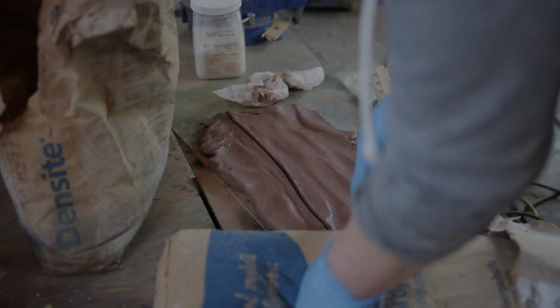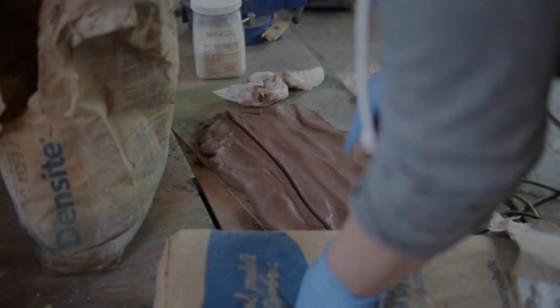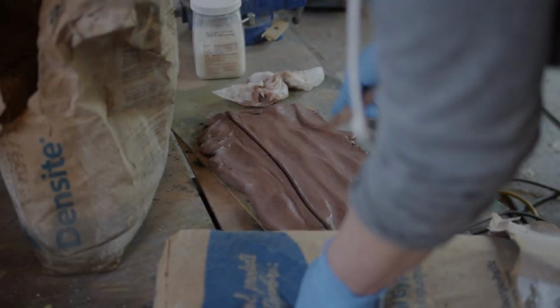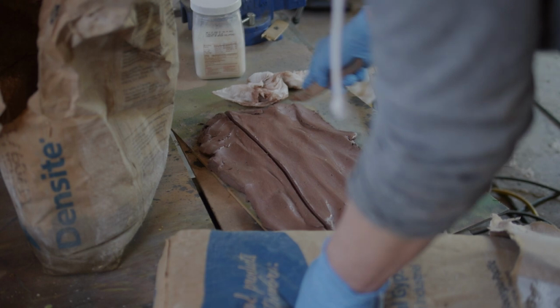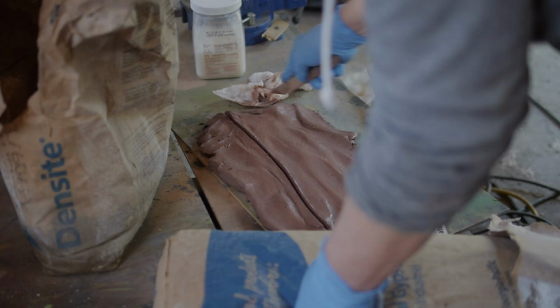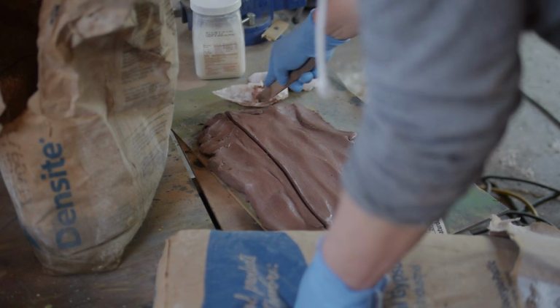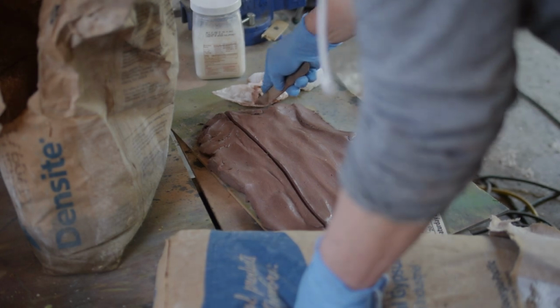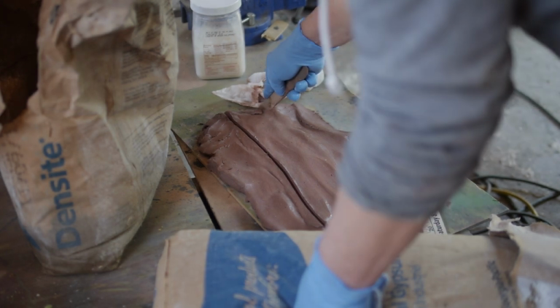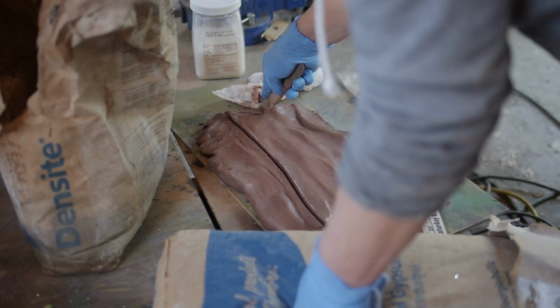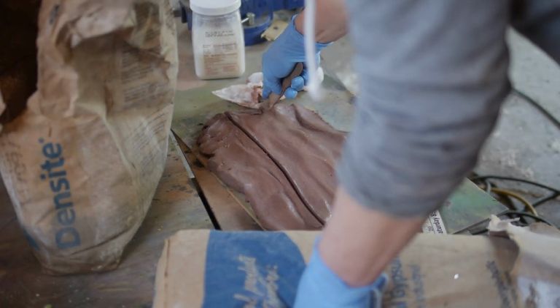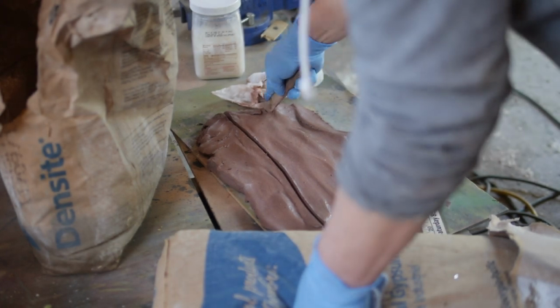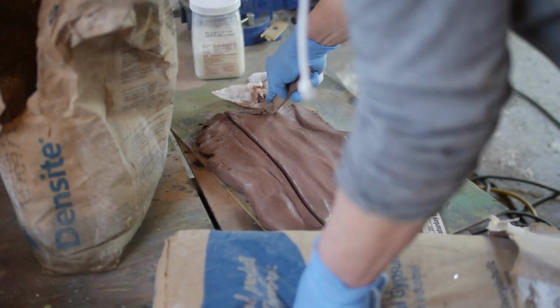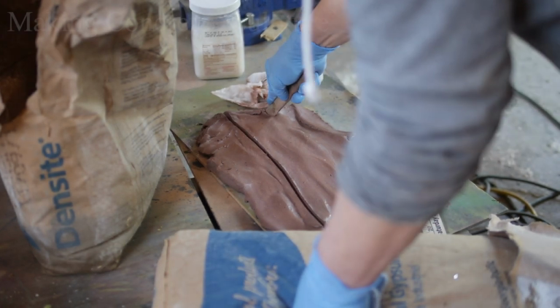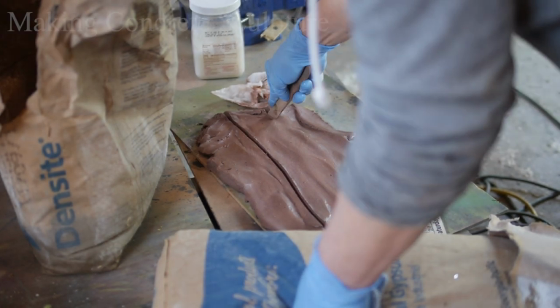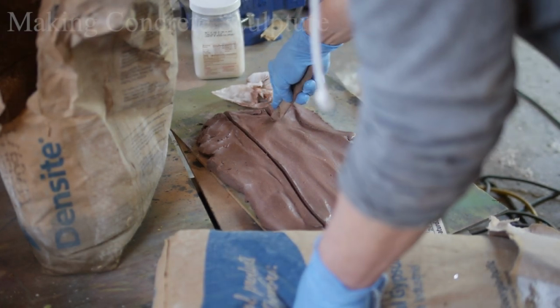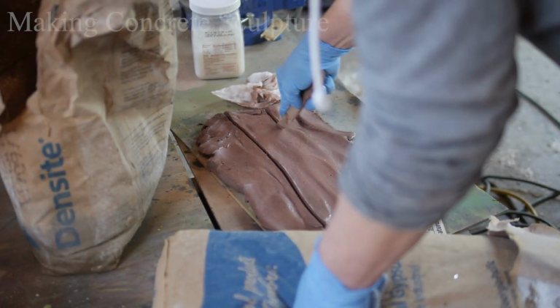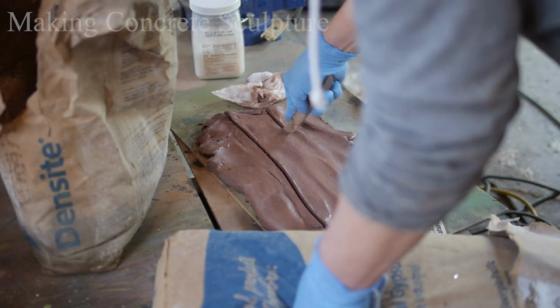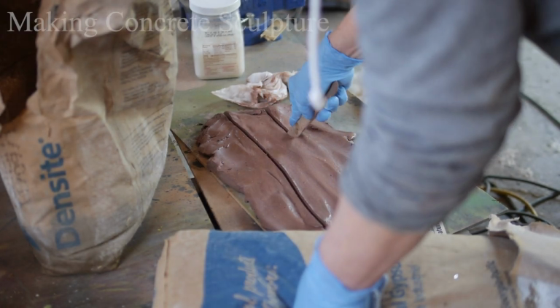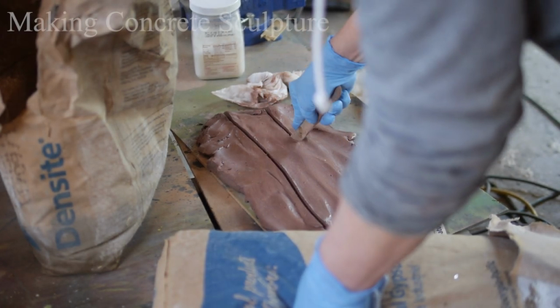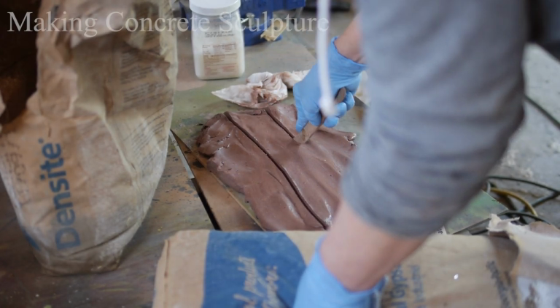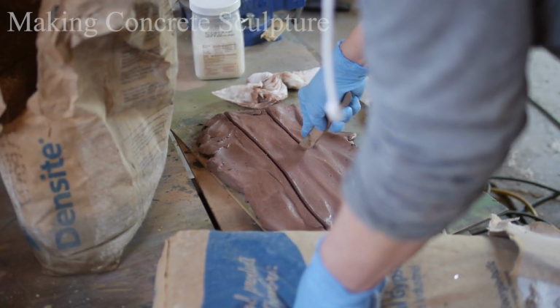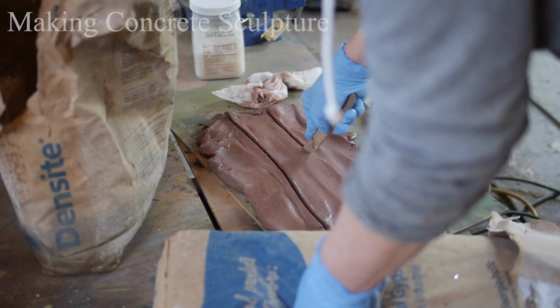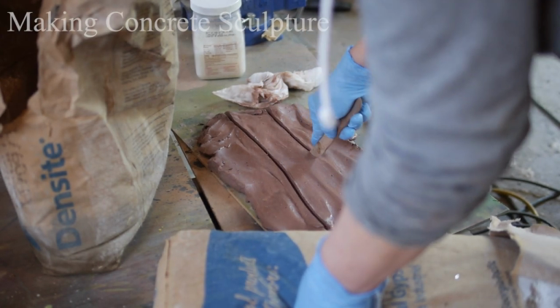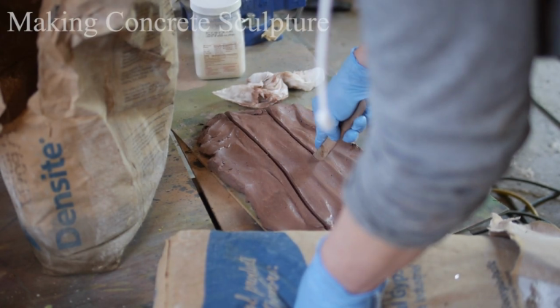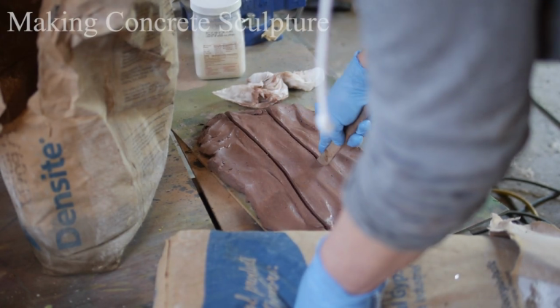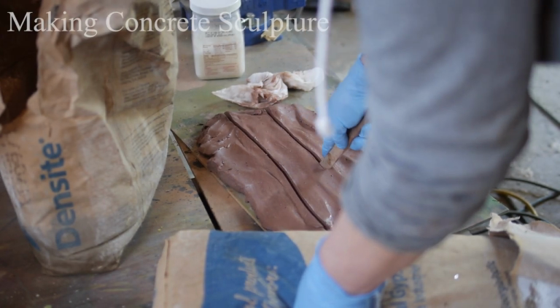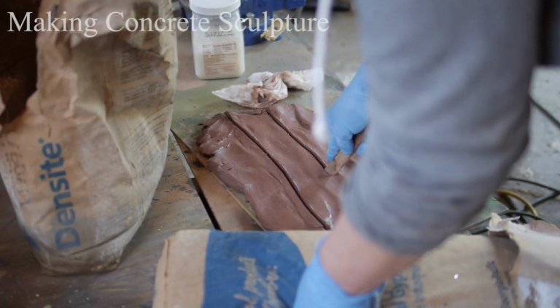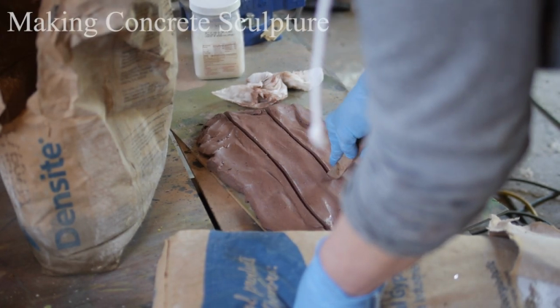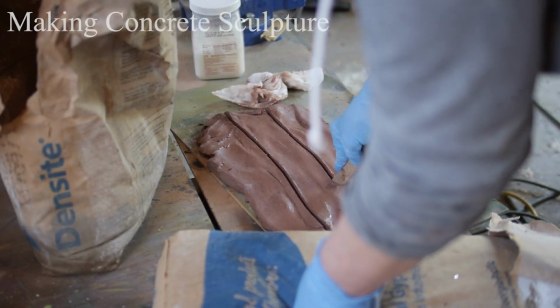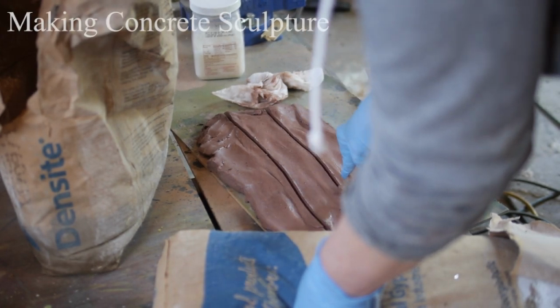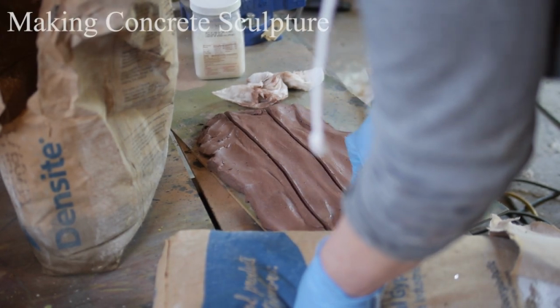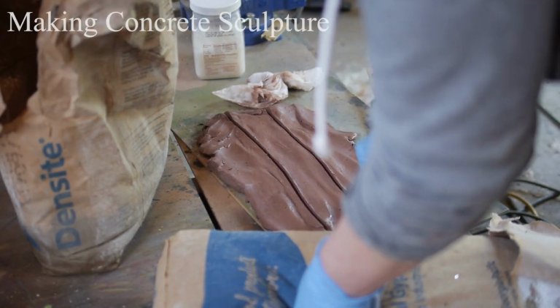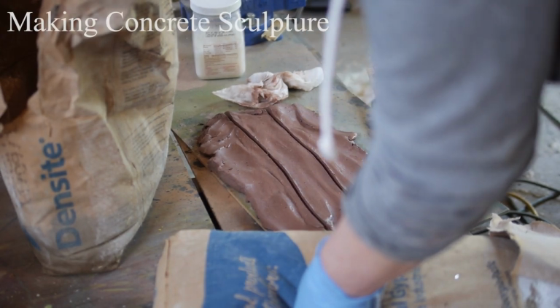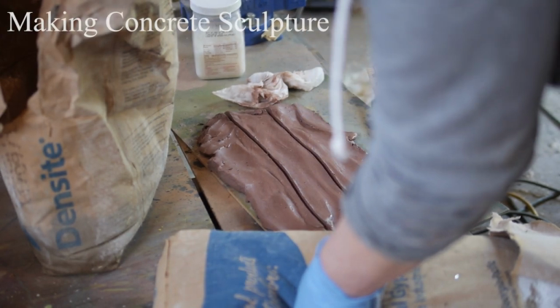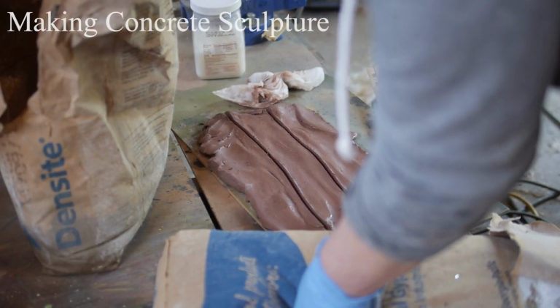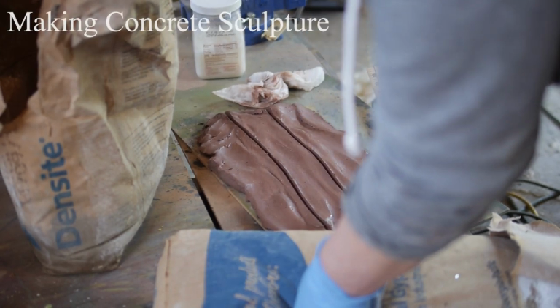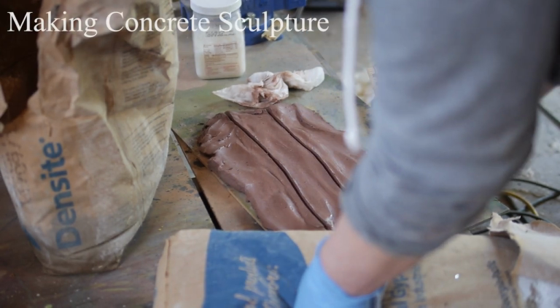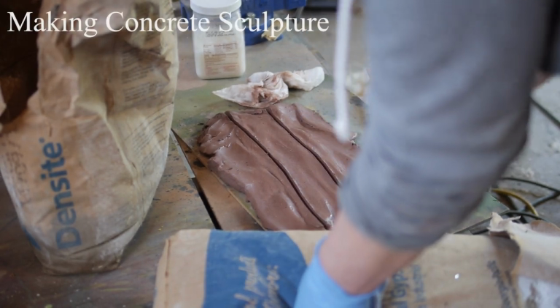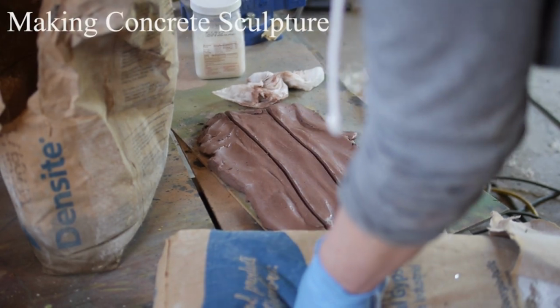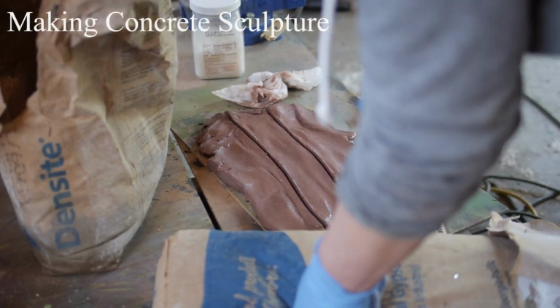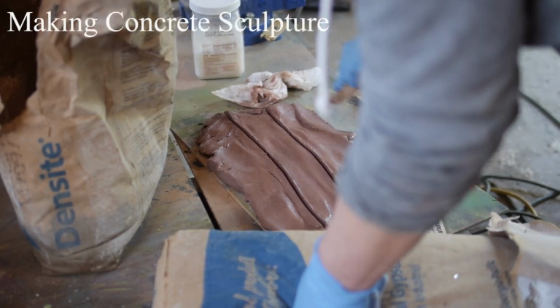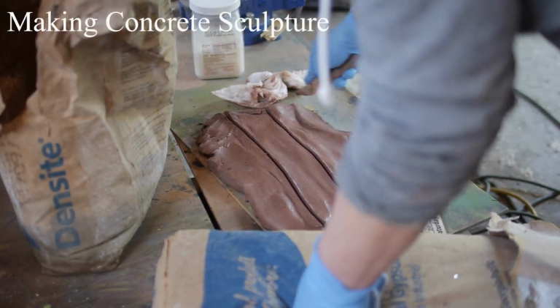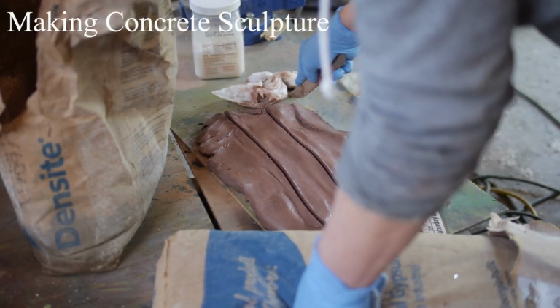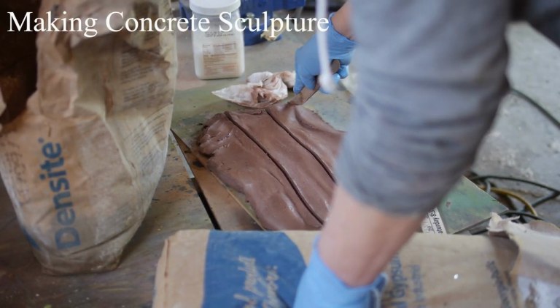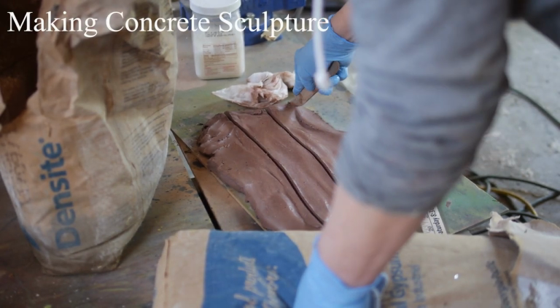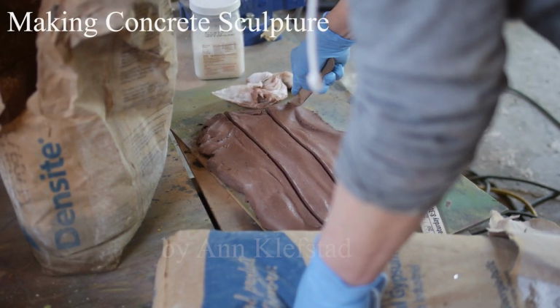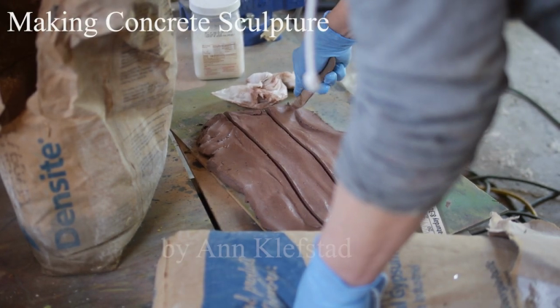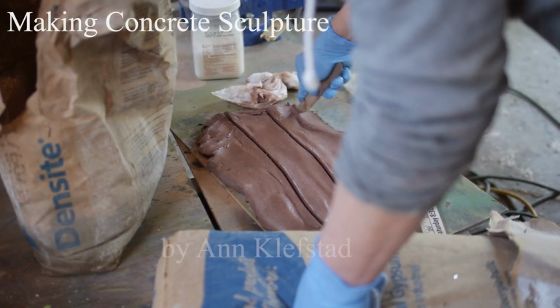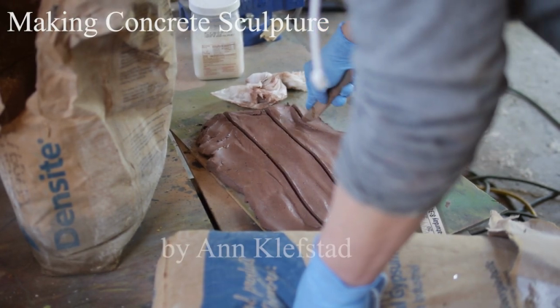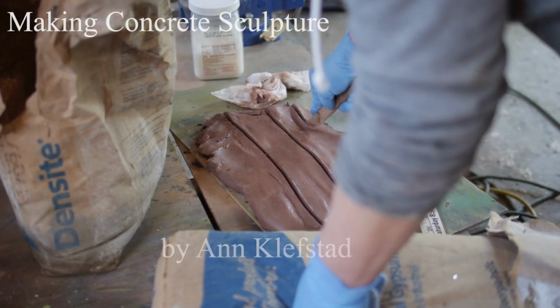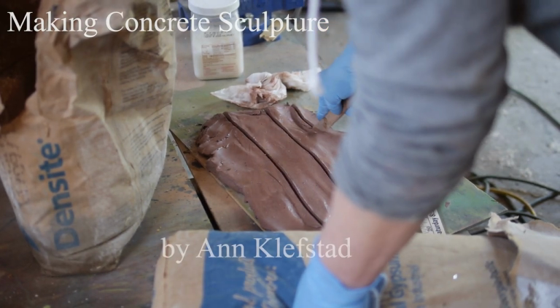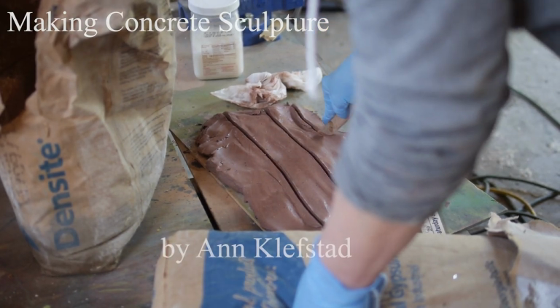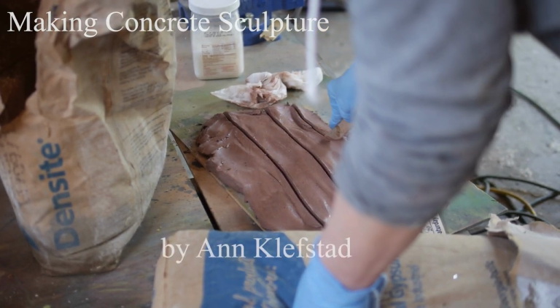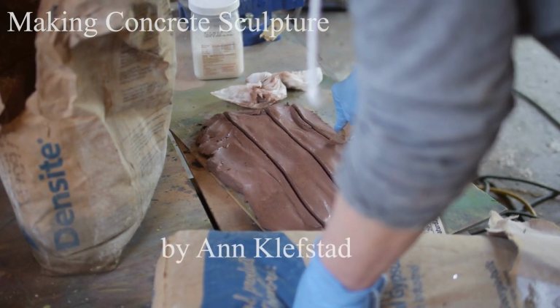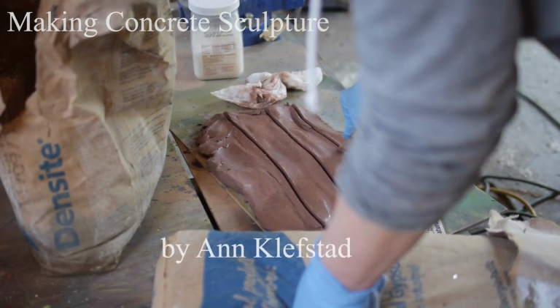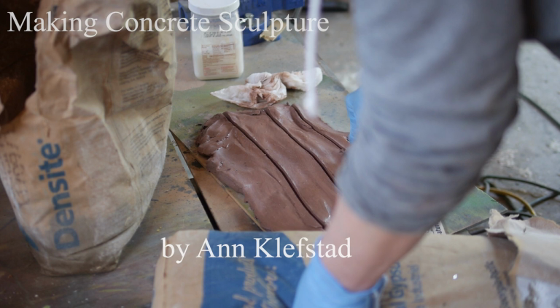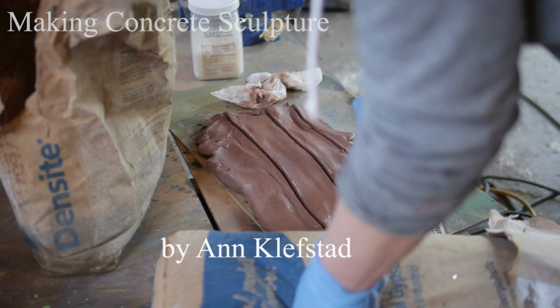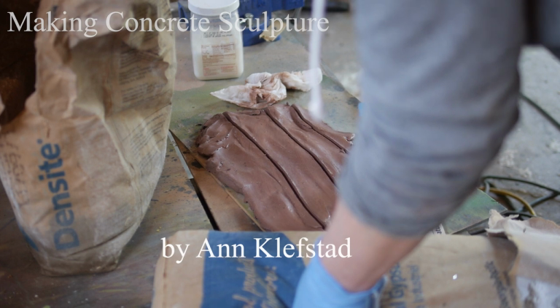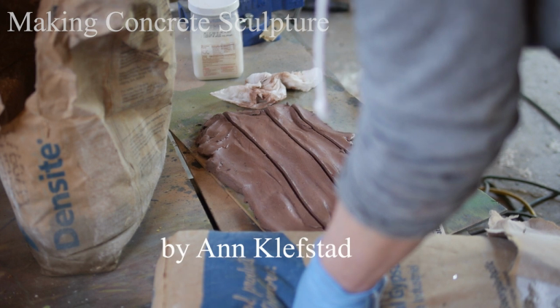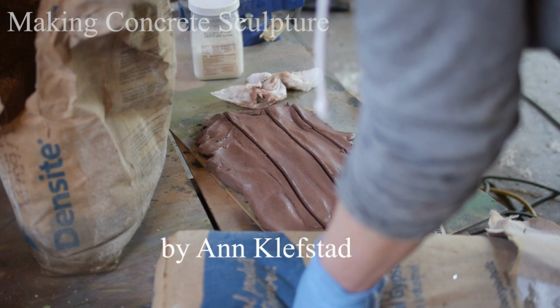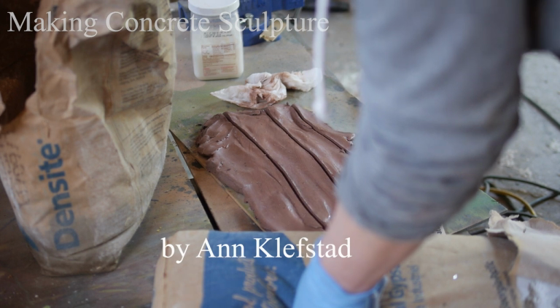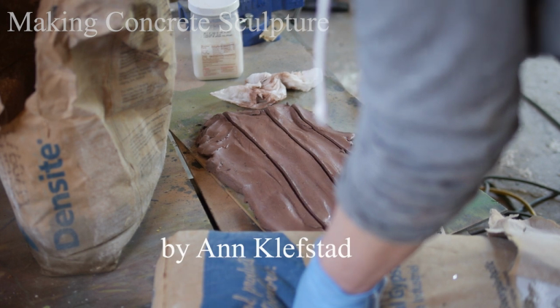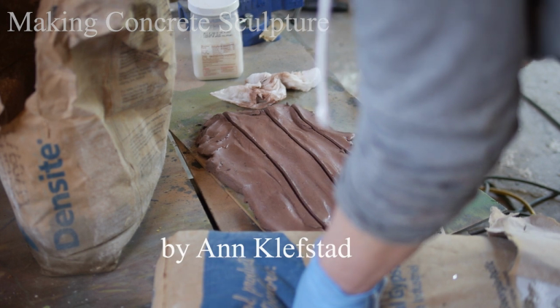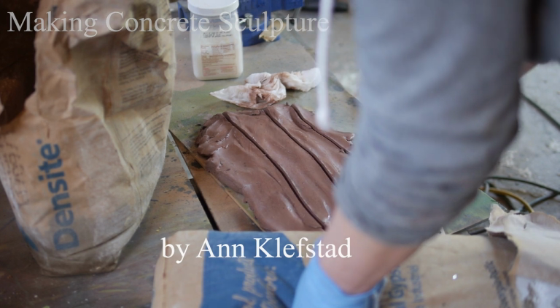In this section of our instructional video, we'll cover mold making and cement casting.